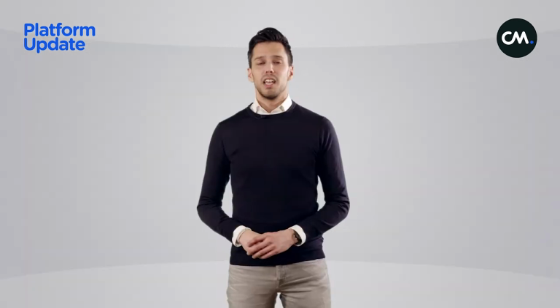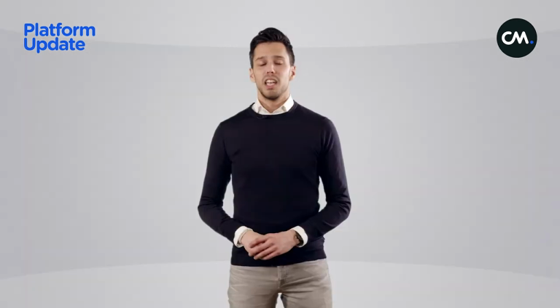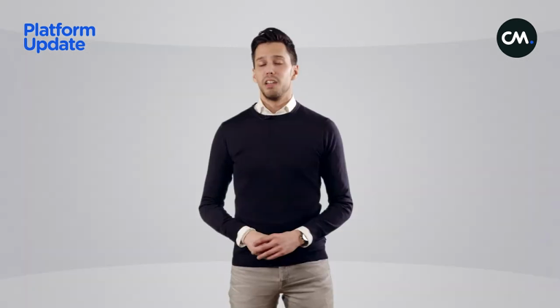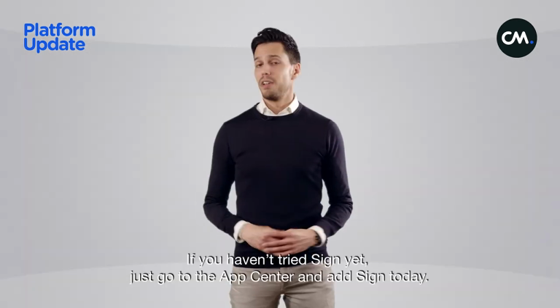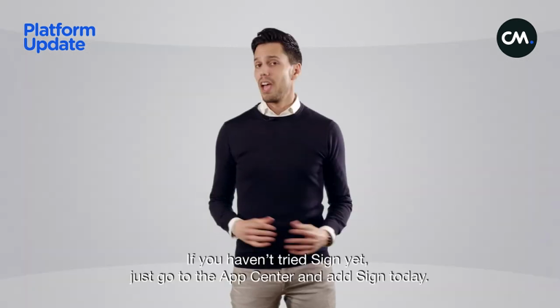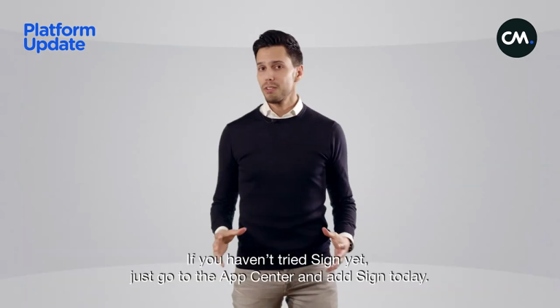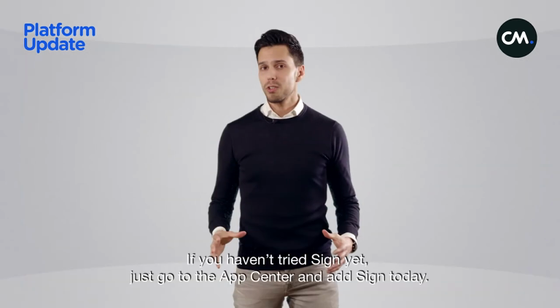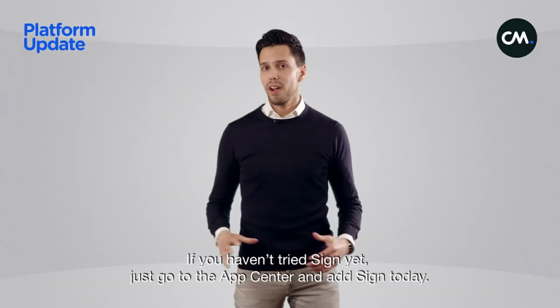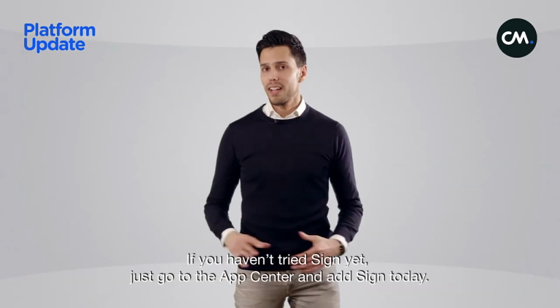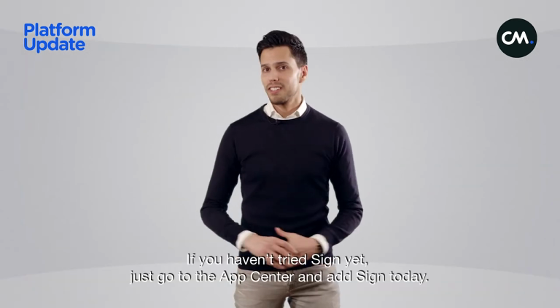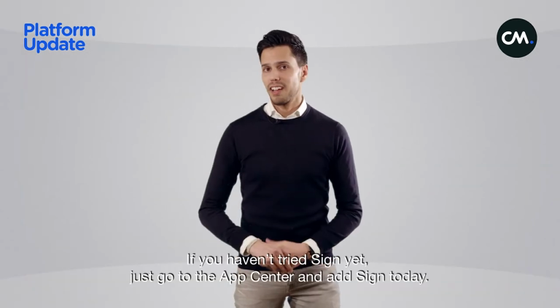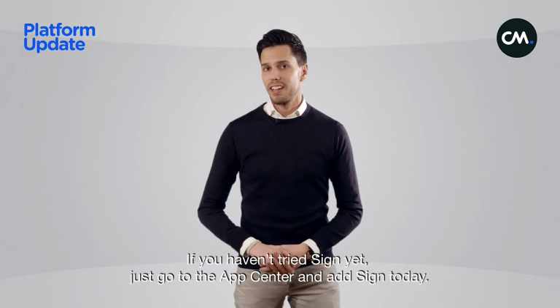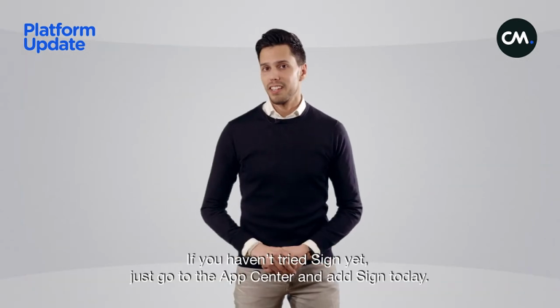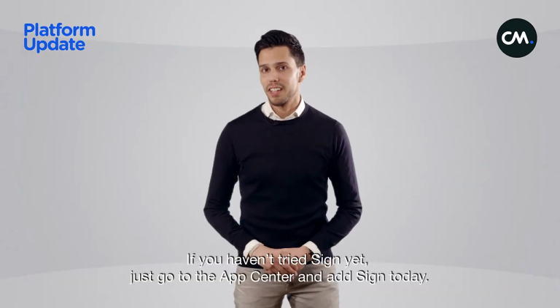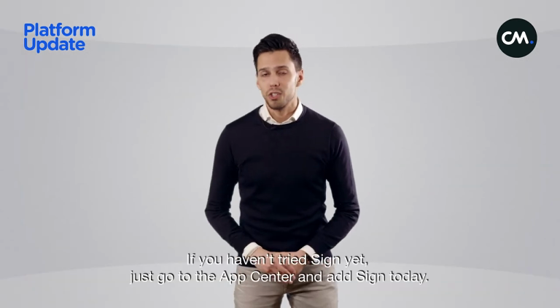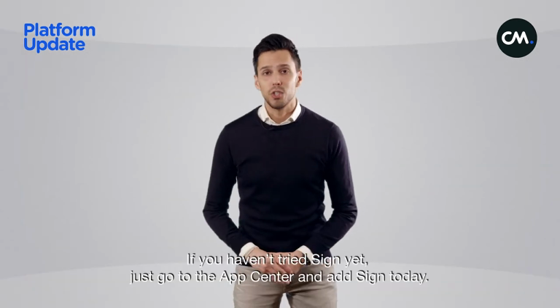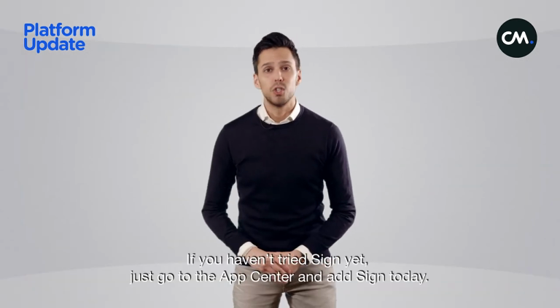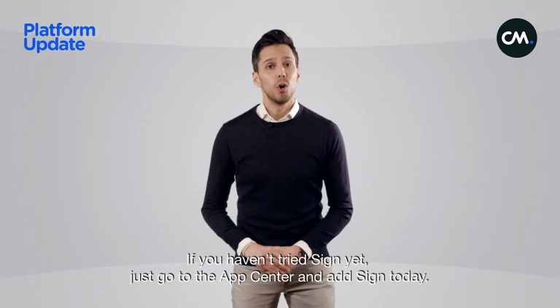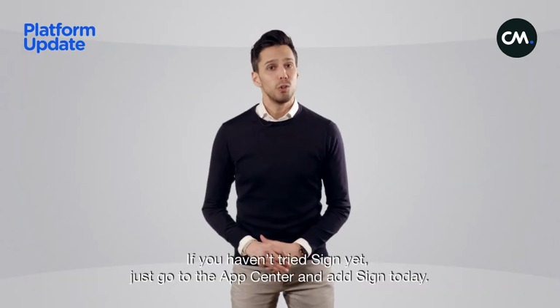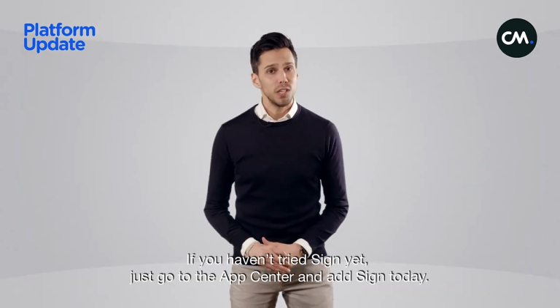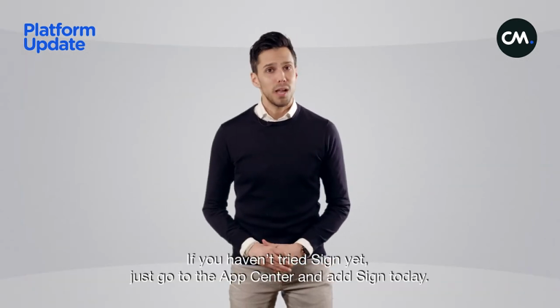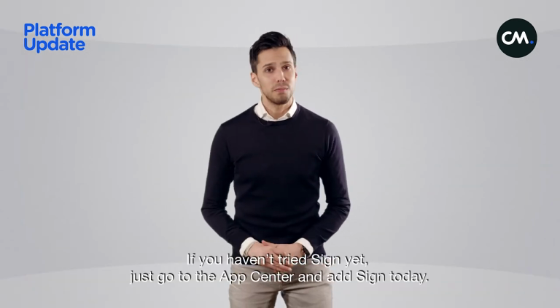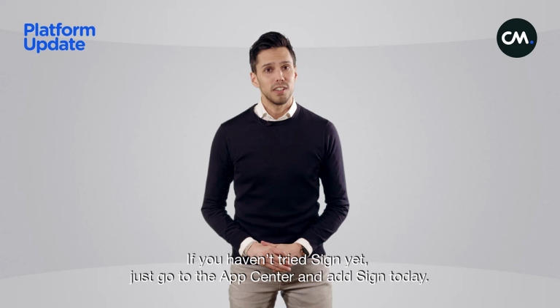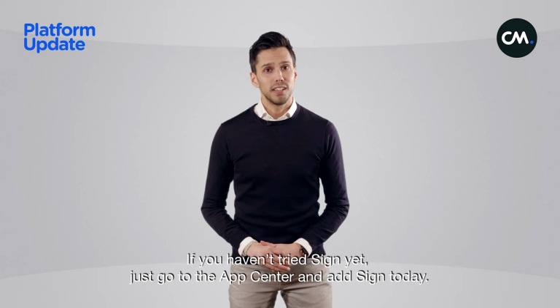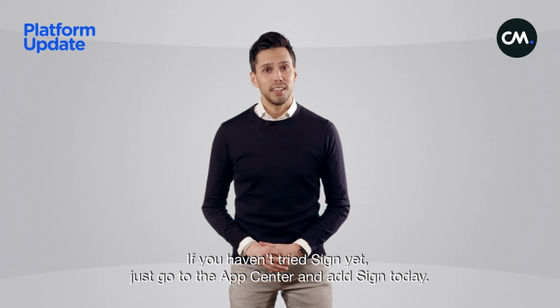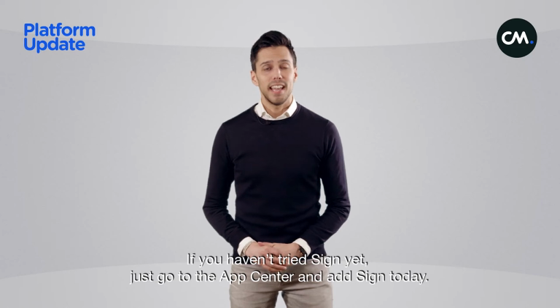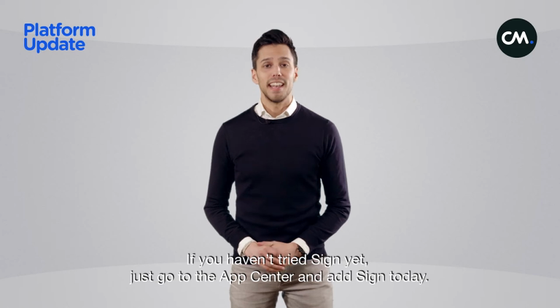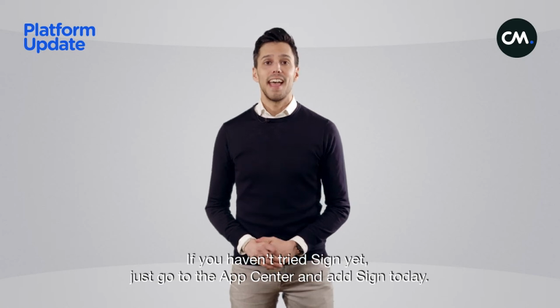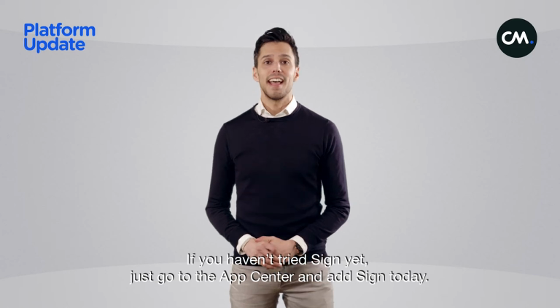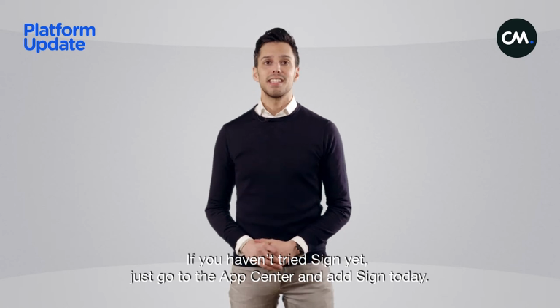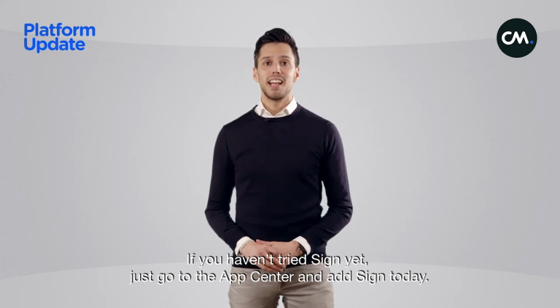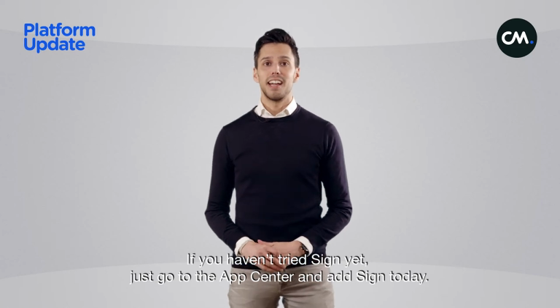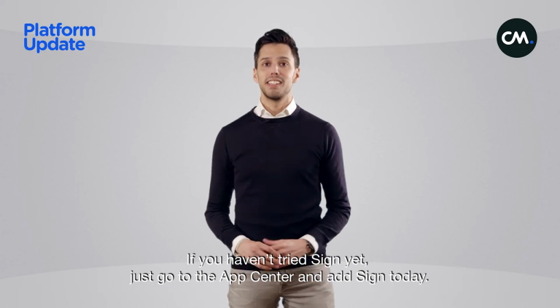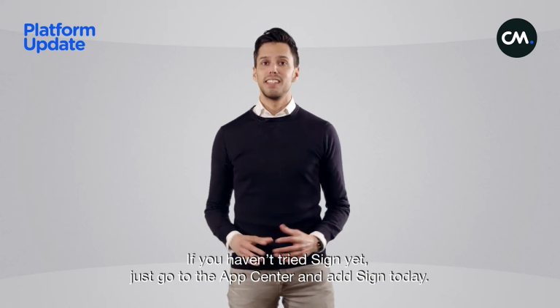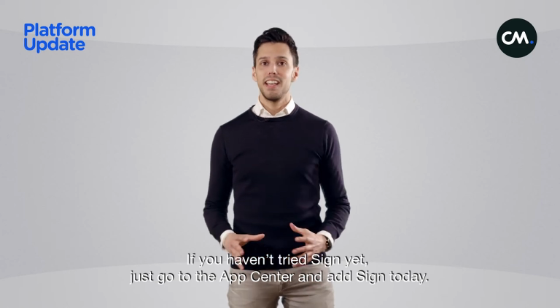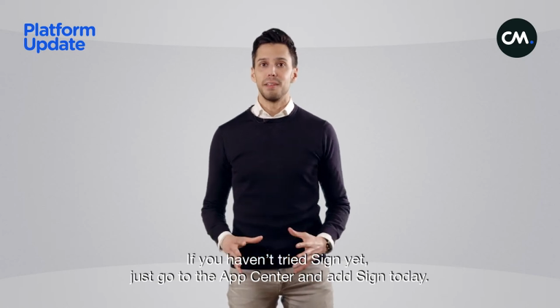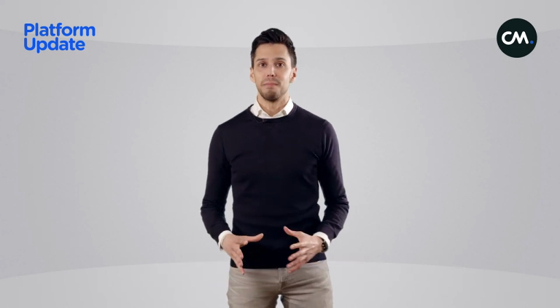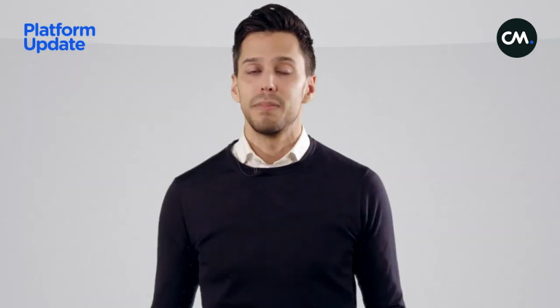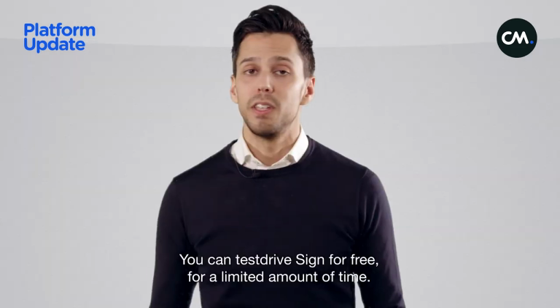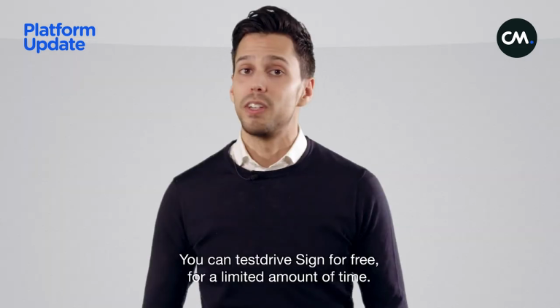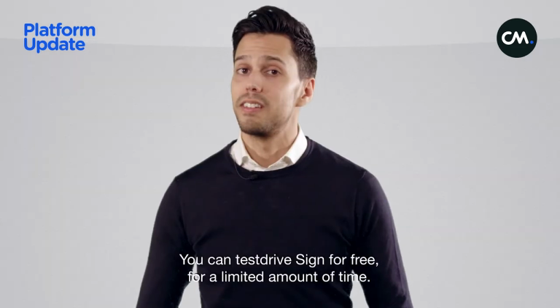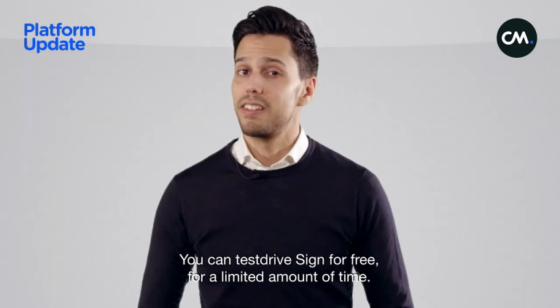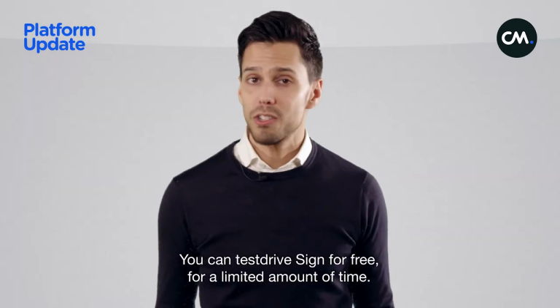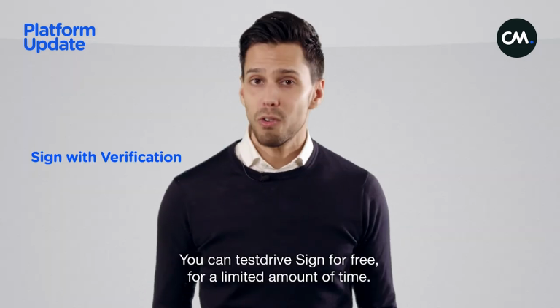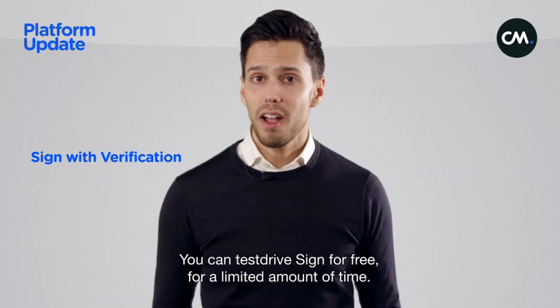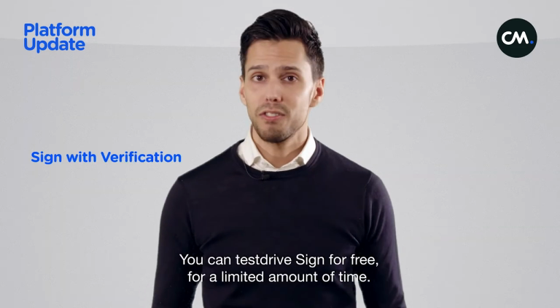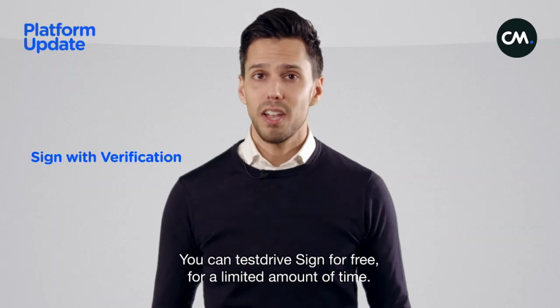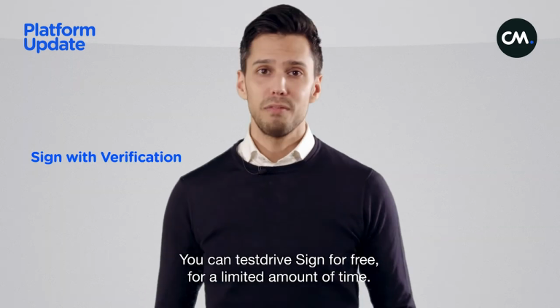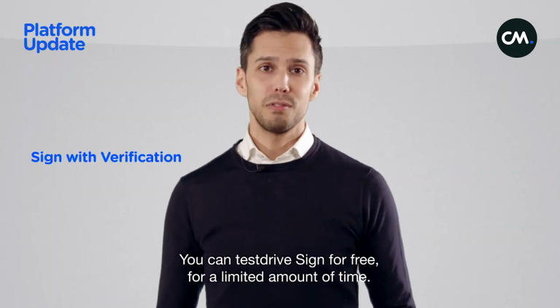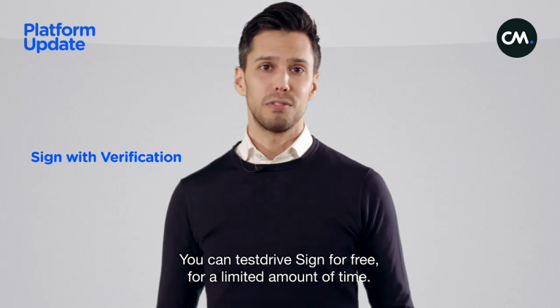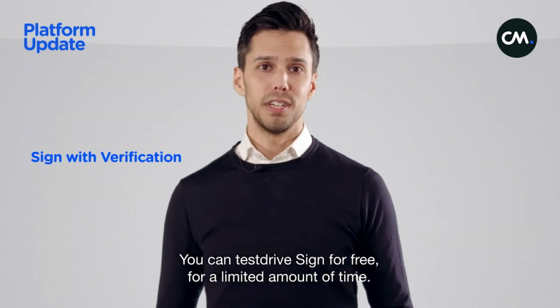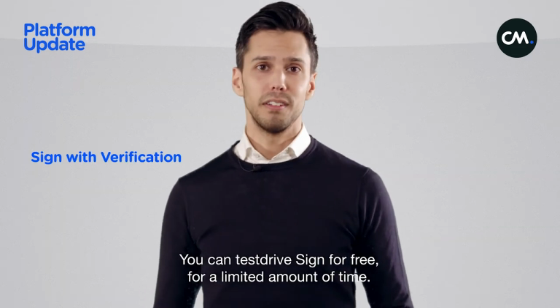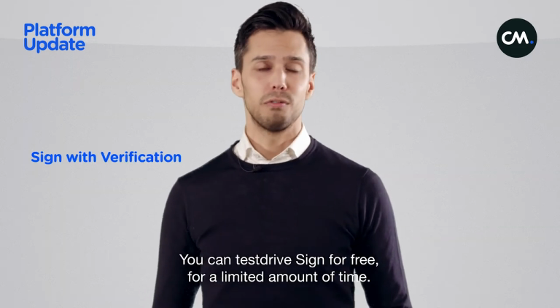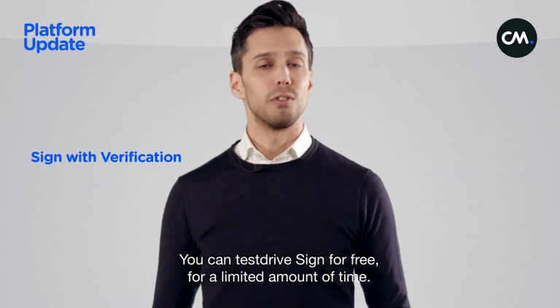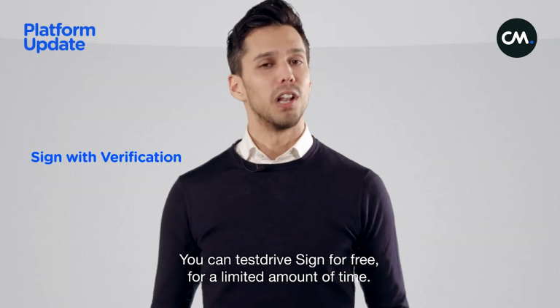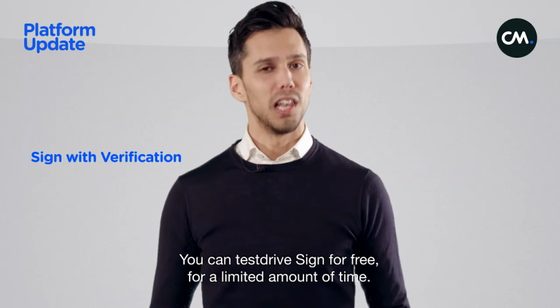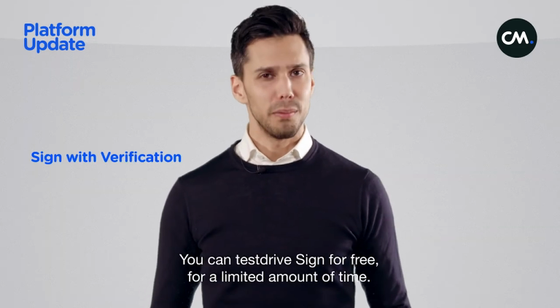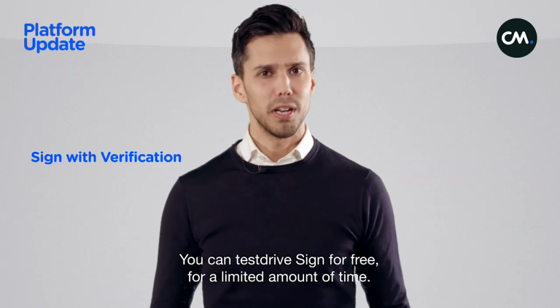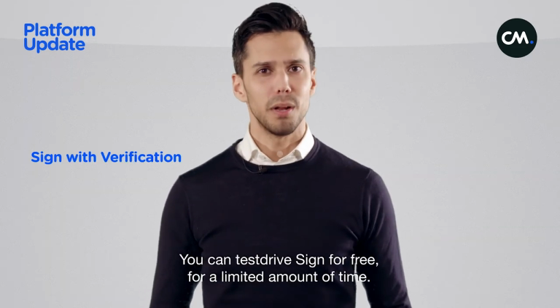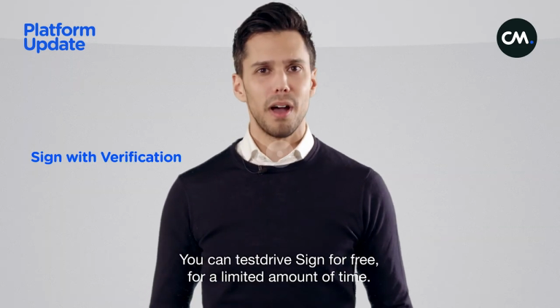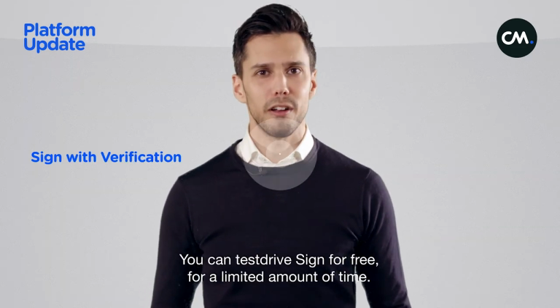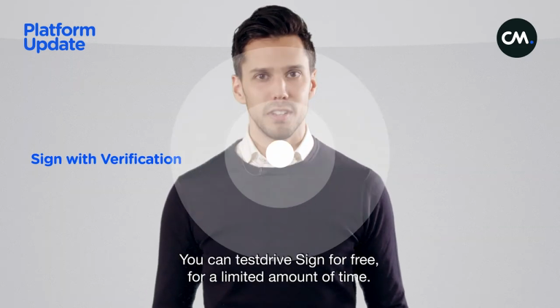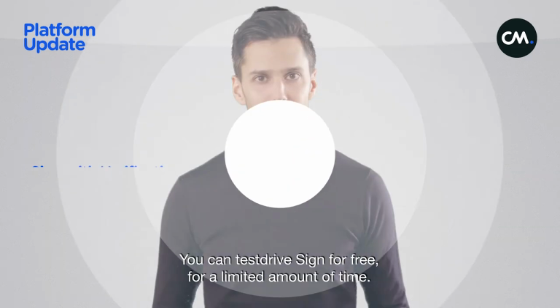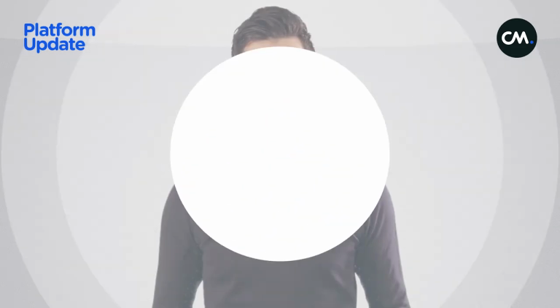If you haven't tried Sign yet, just go to the App Center and add Sign today. You can test drive Sign for free for a limited amount of time.